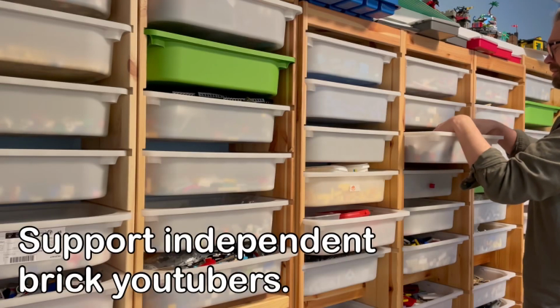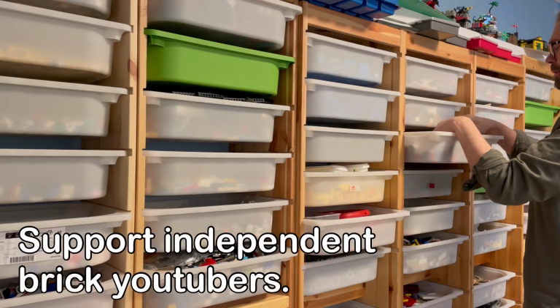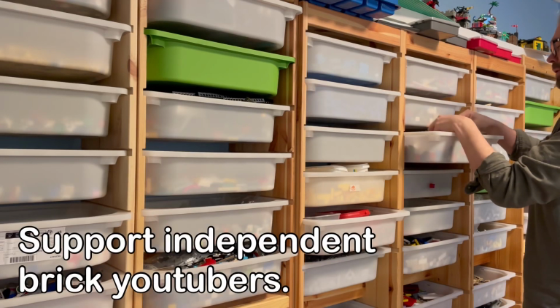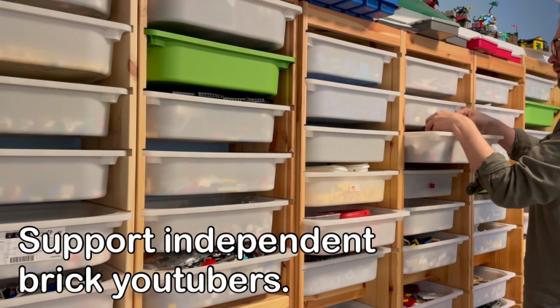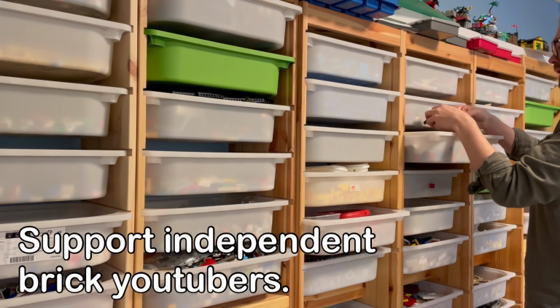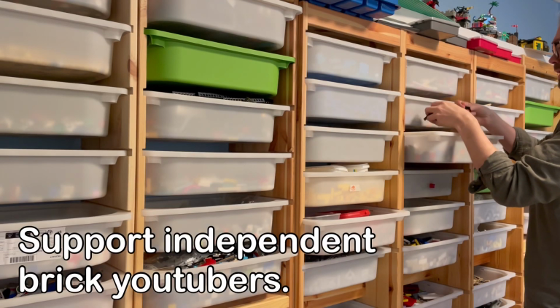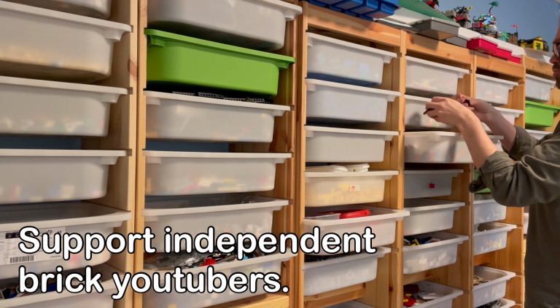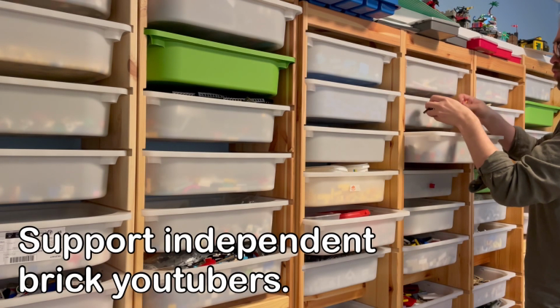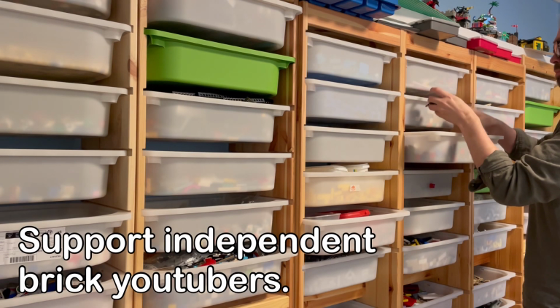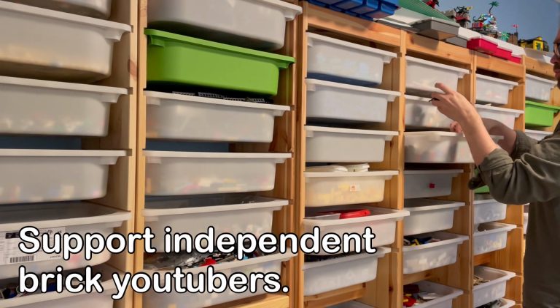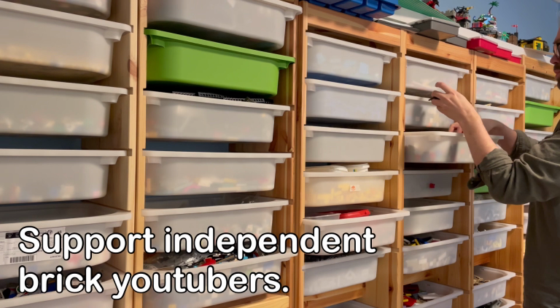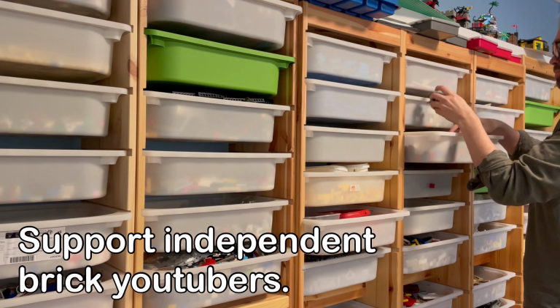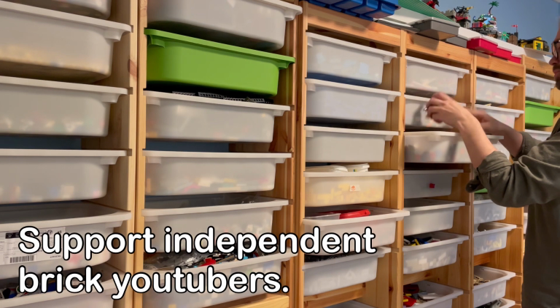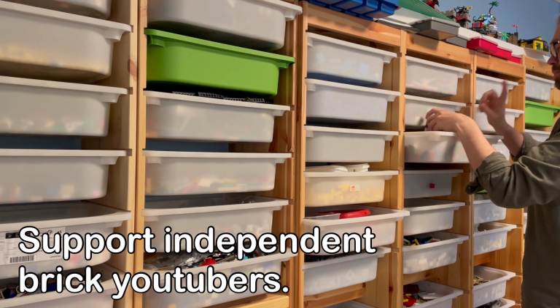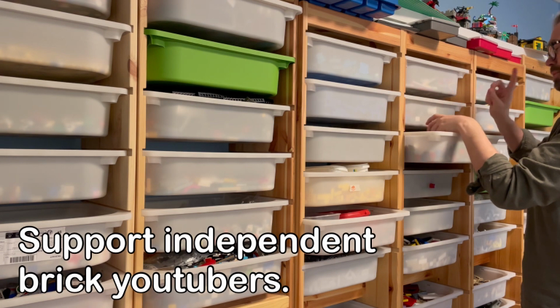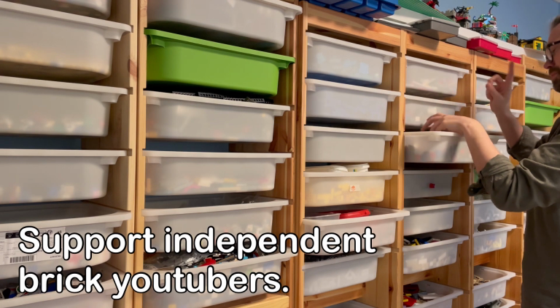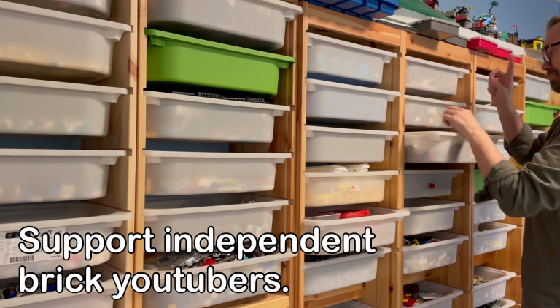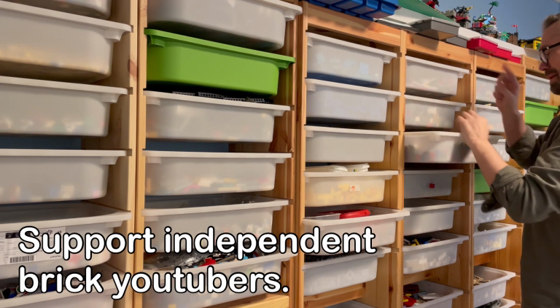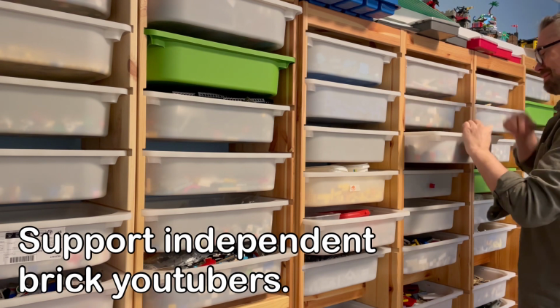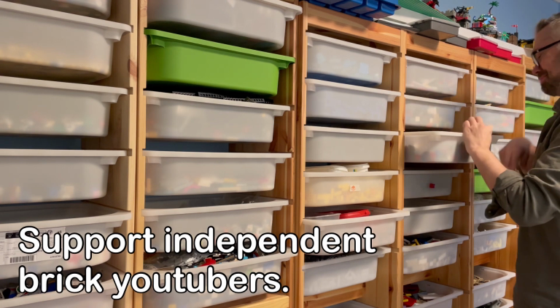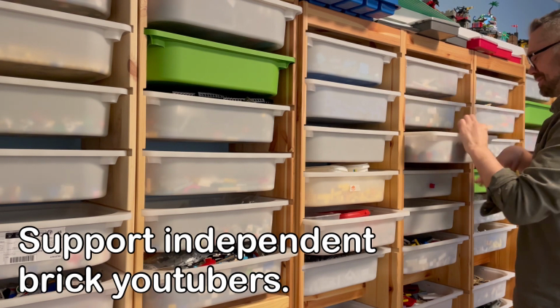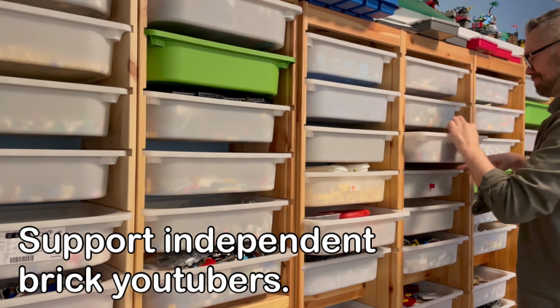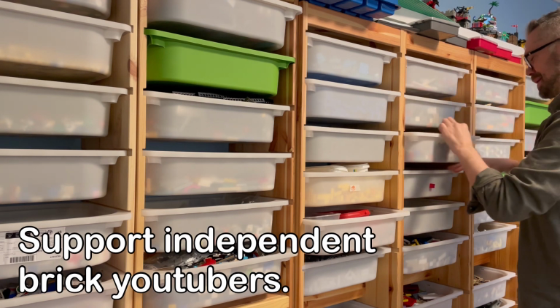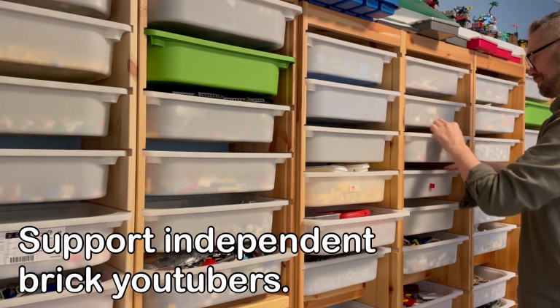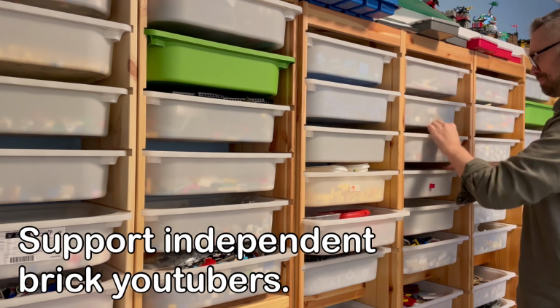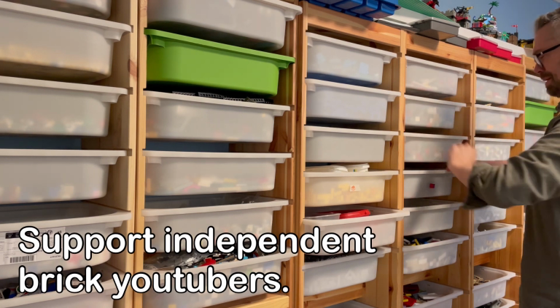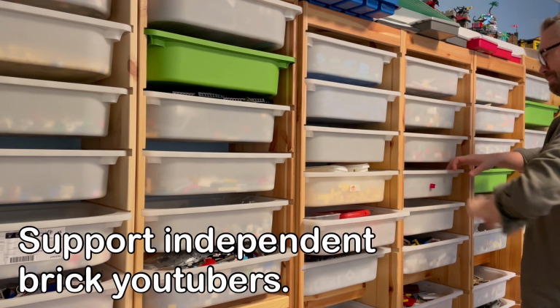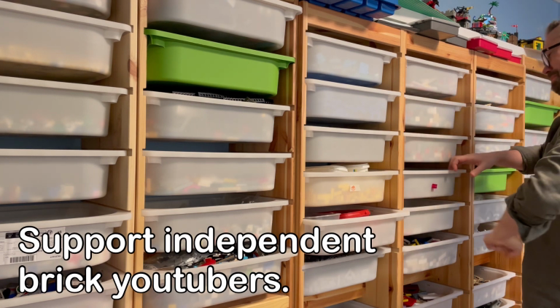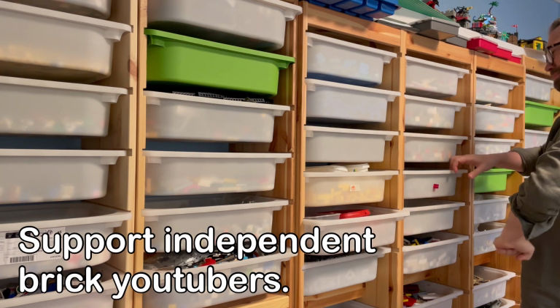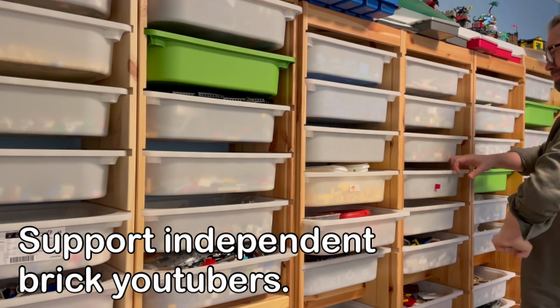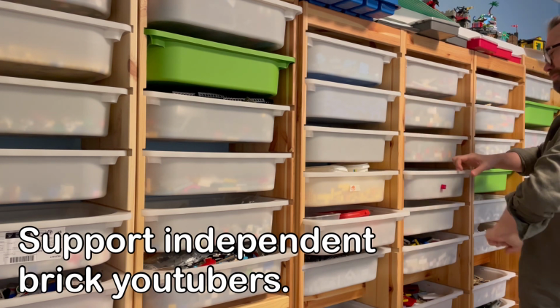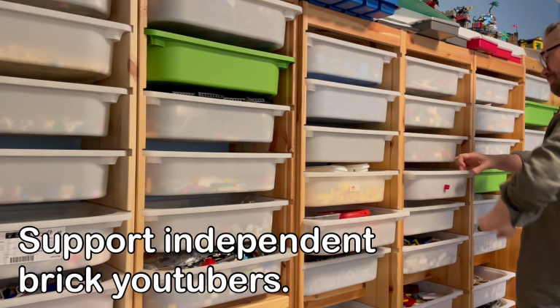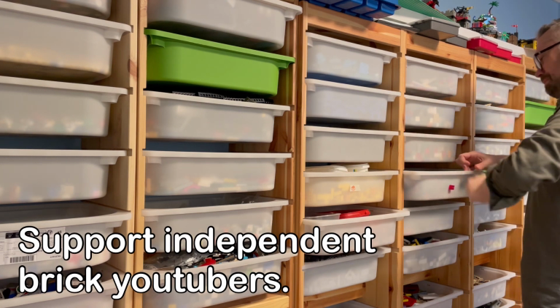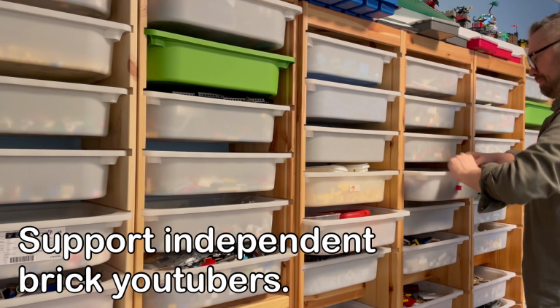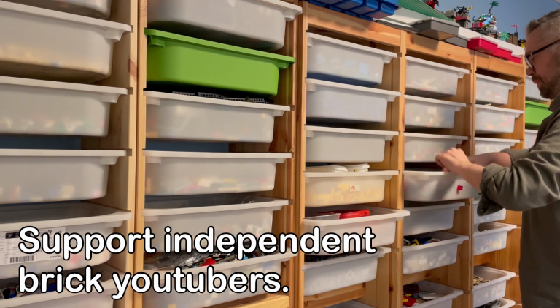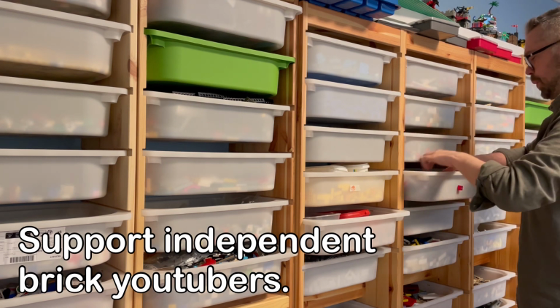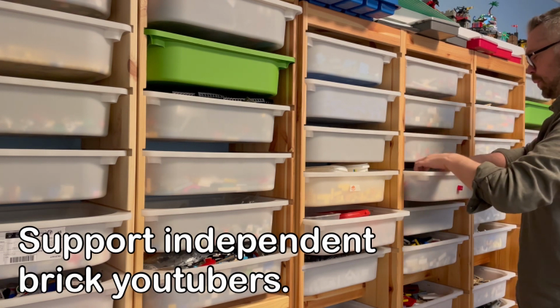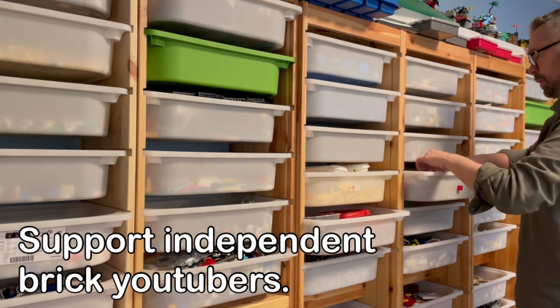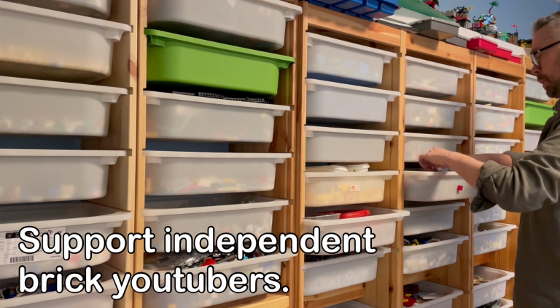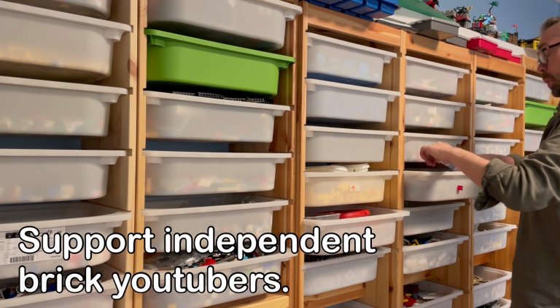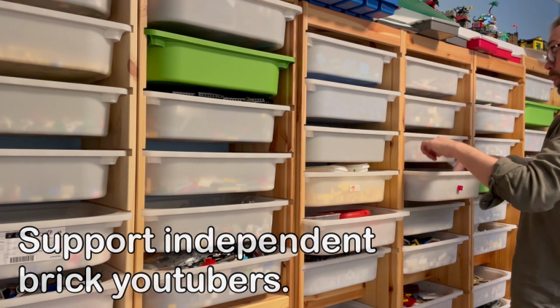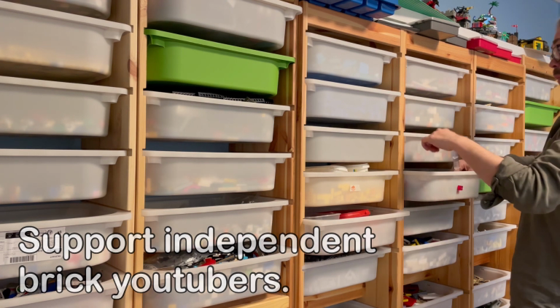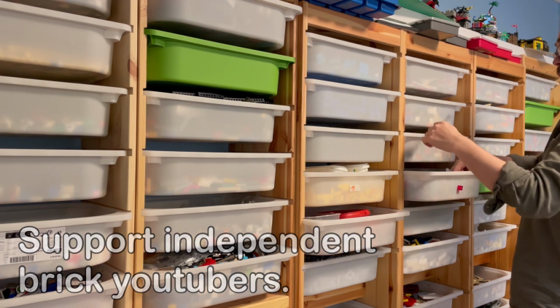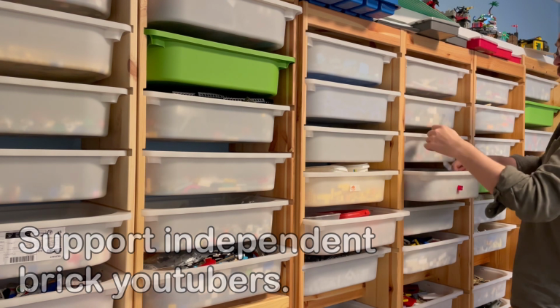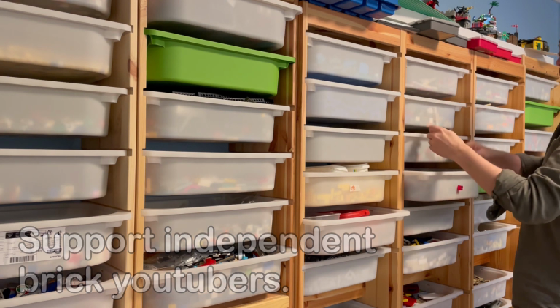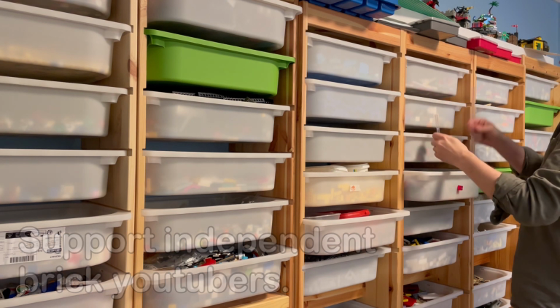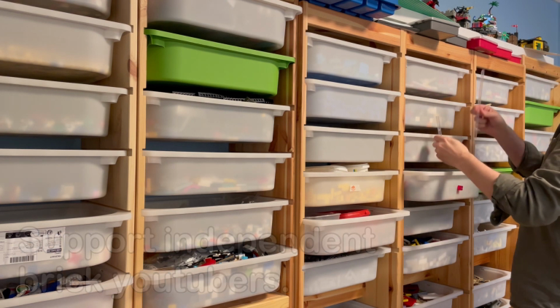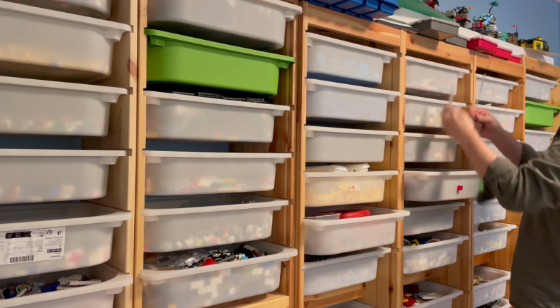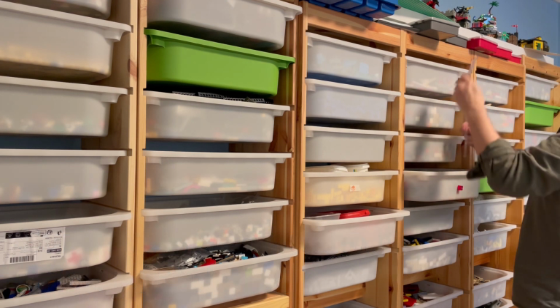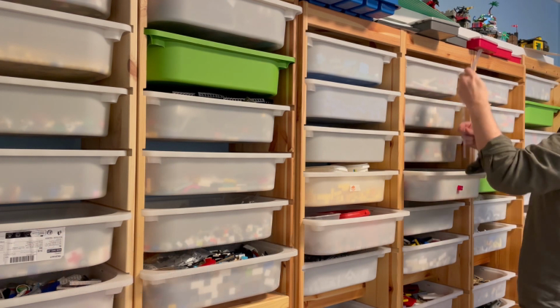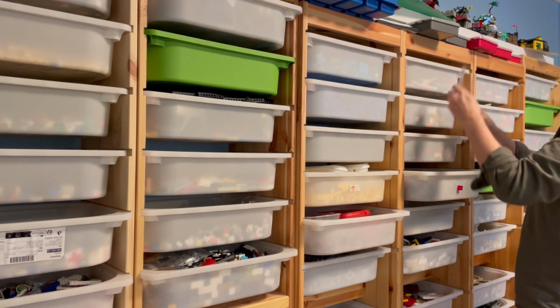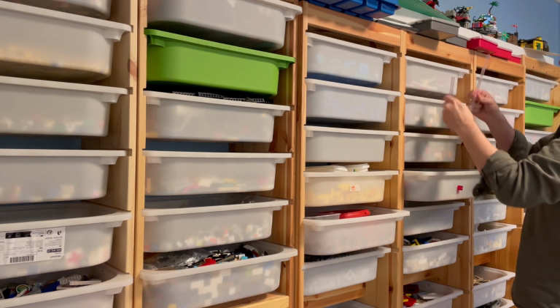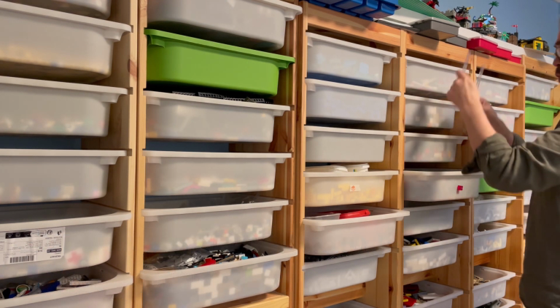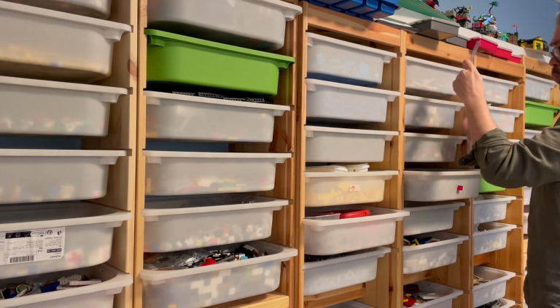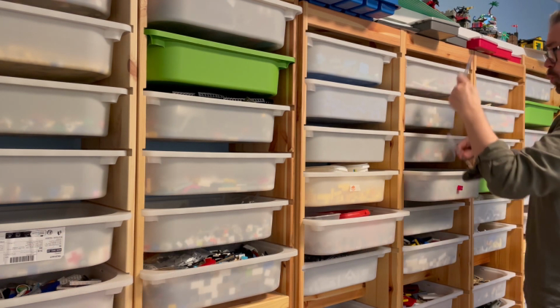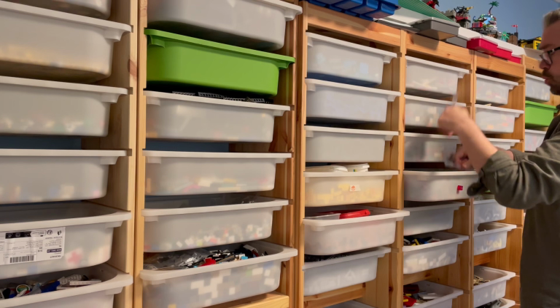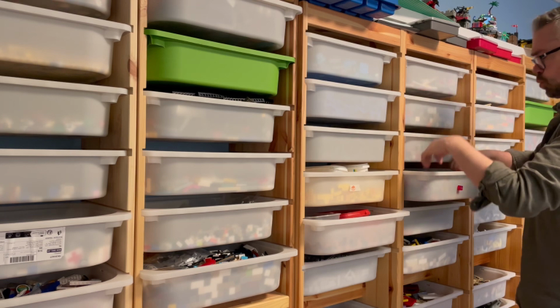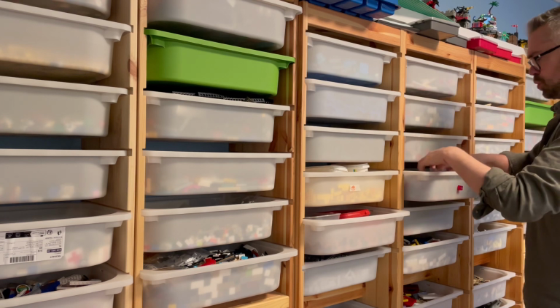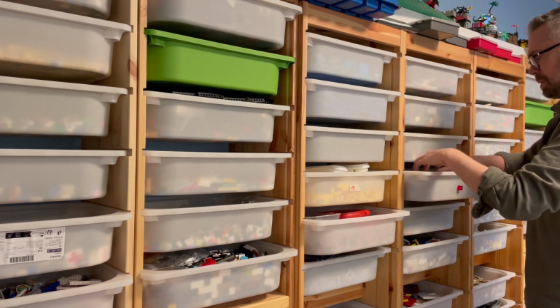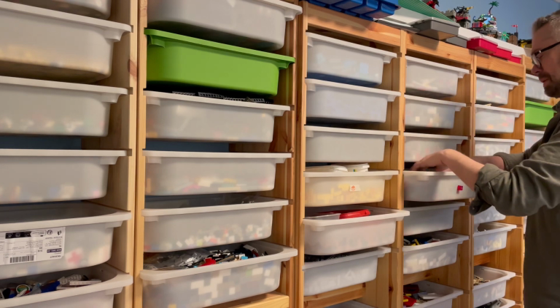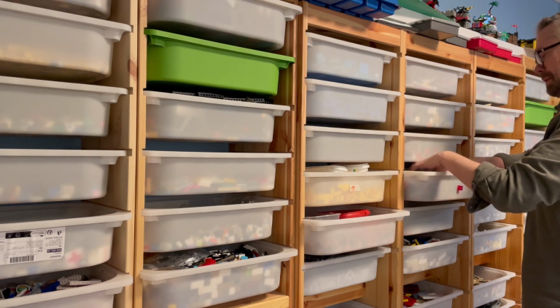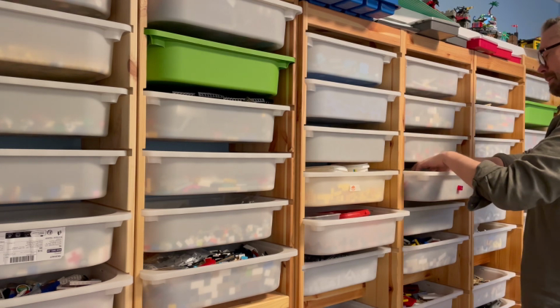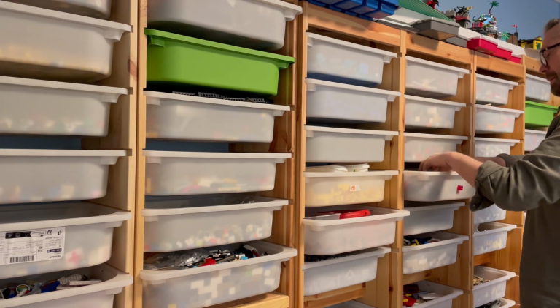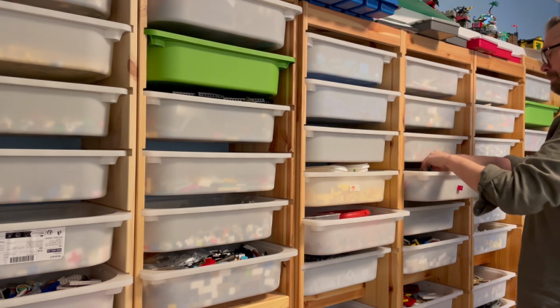If you want me to sort more LEGO, make sure to donate via the thanks button — it really helps out with the sorting.